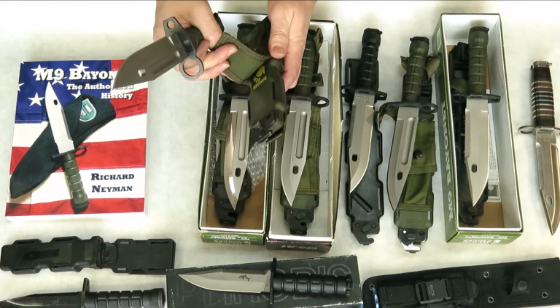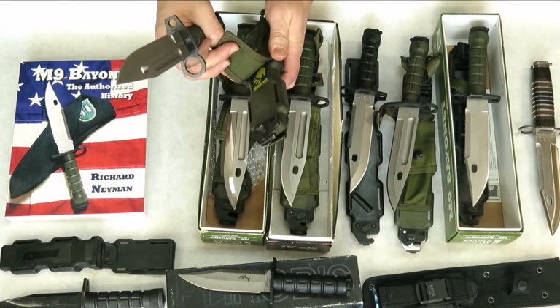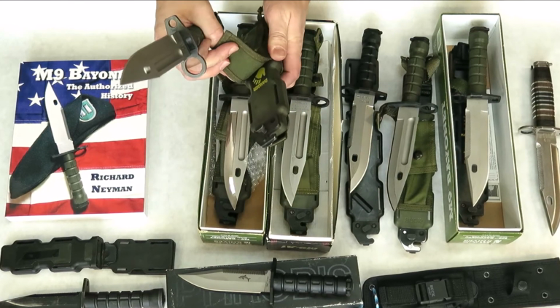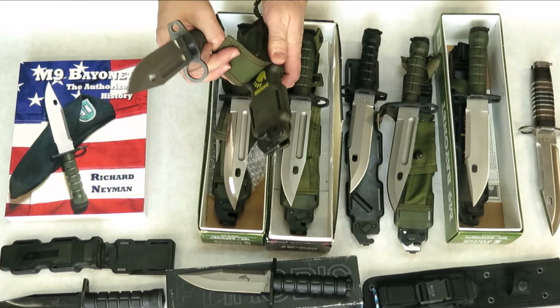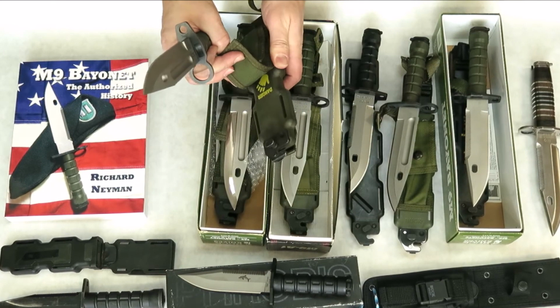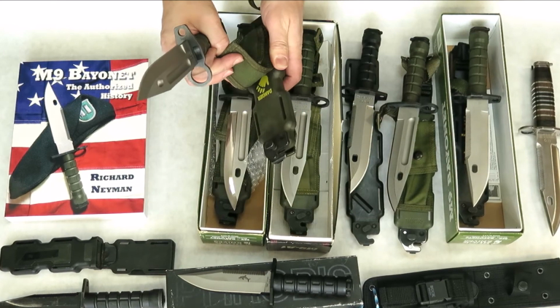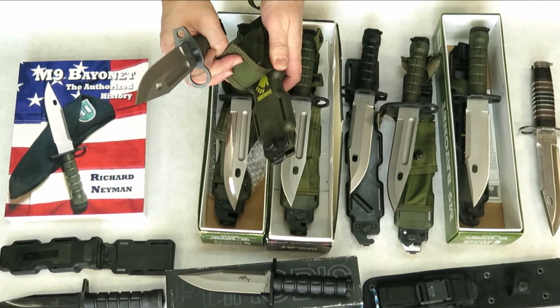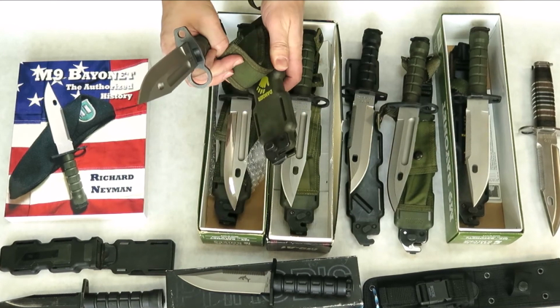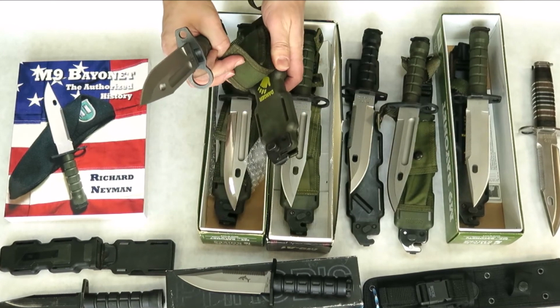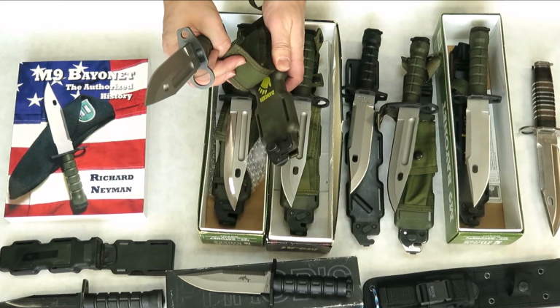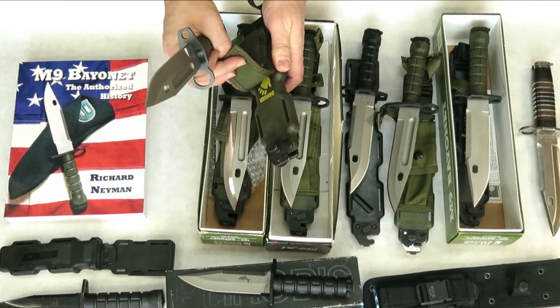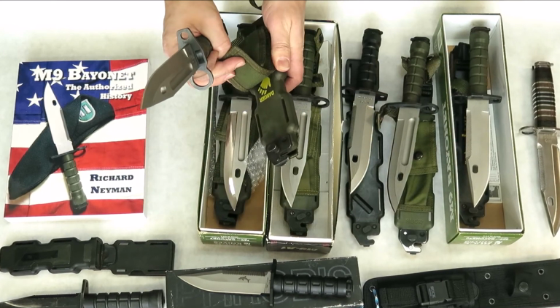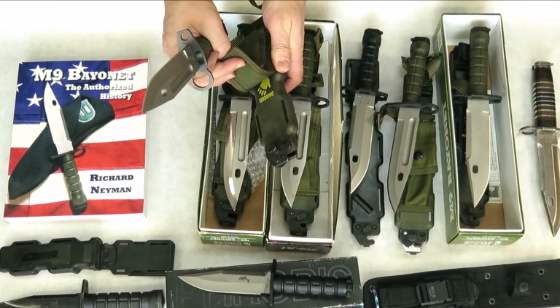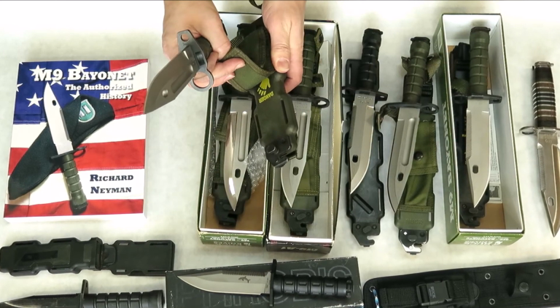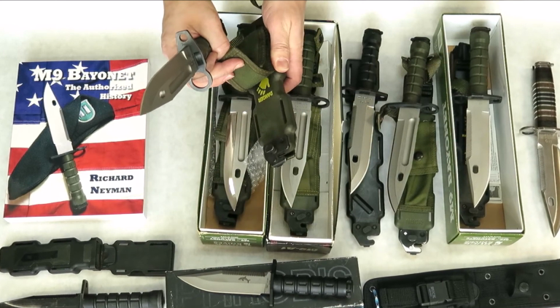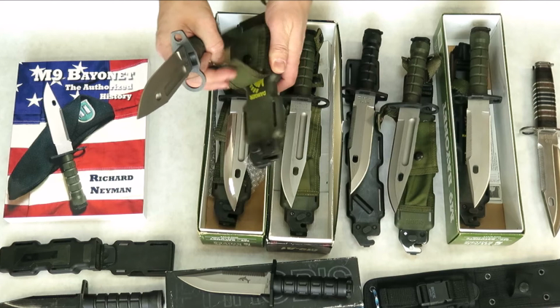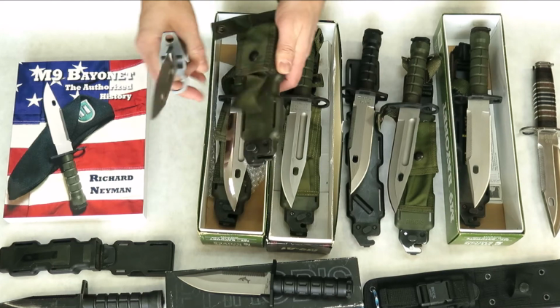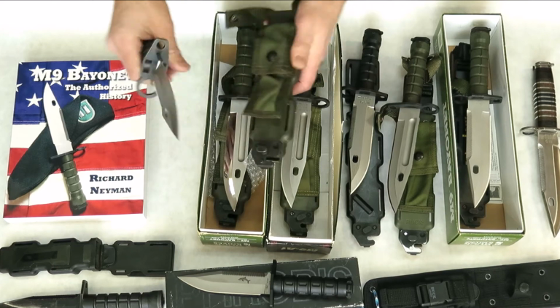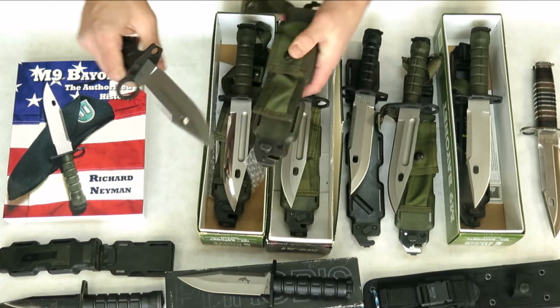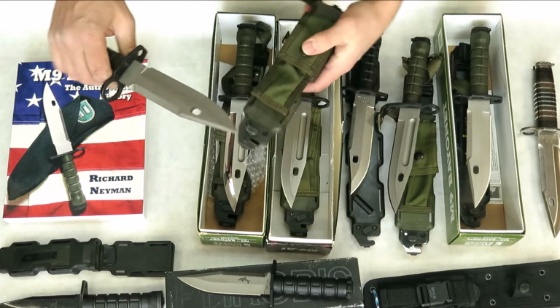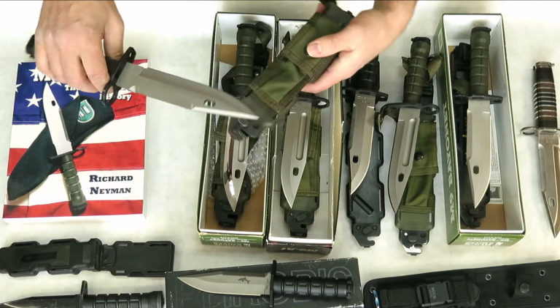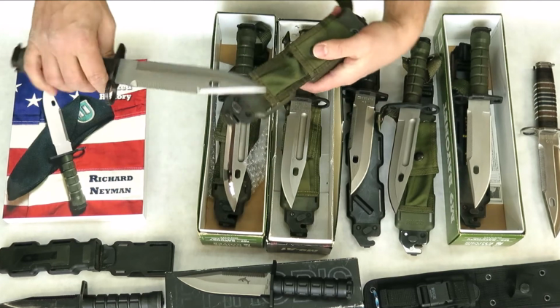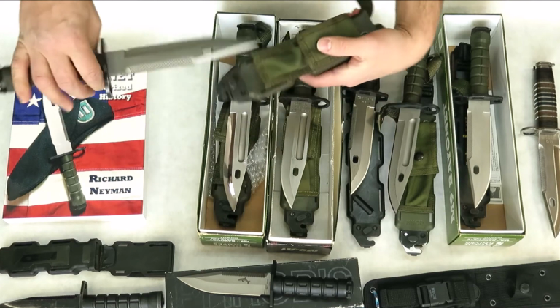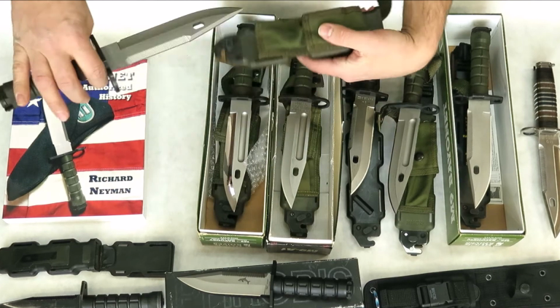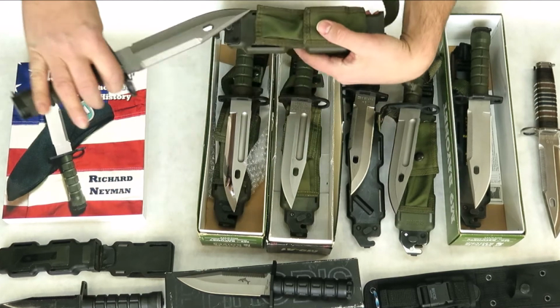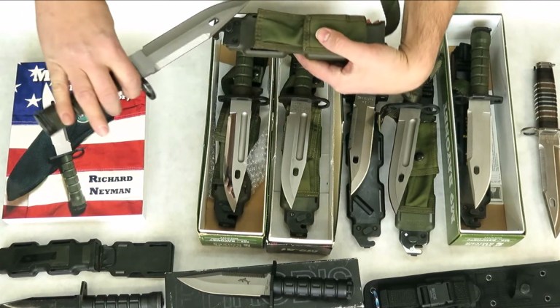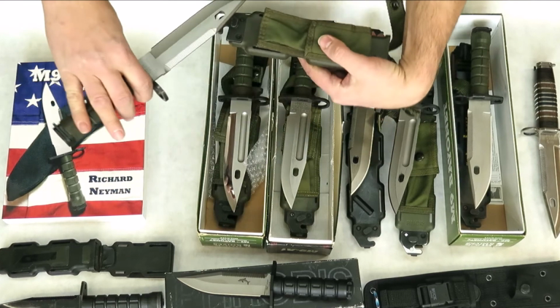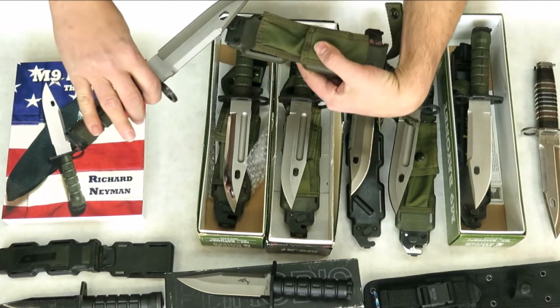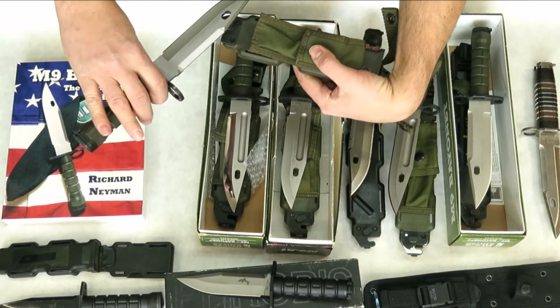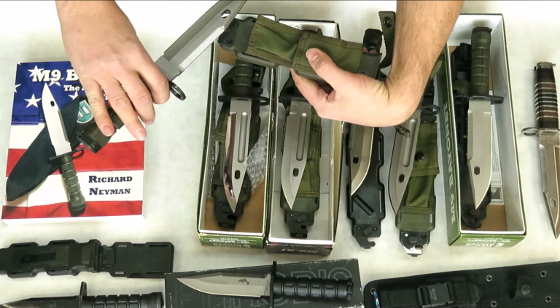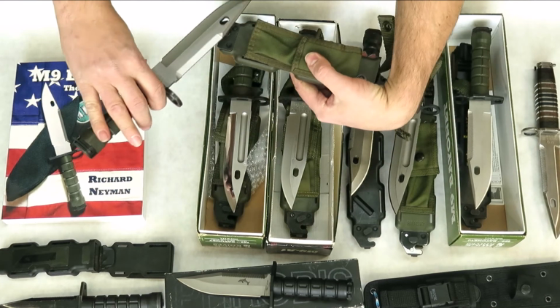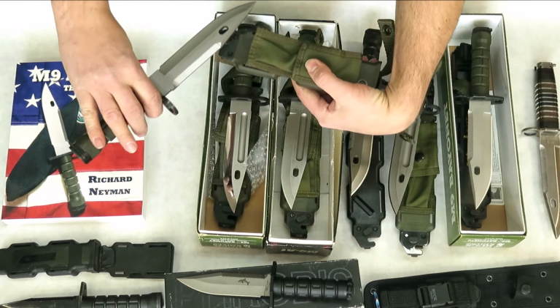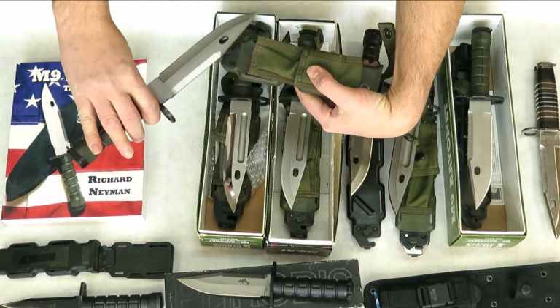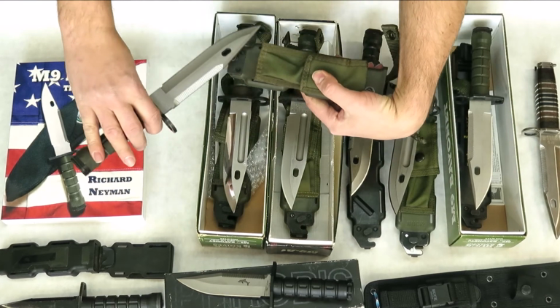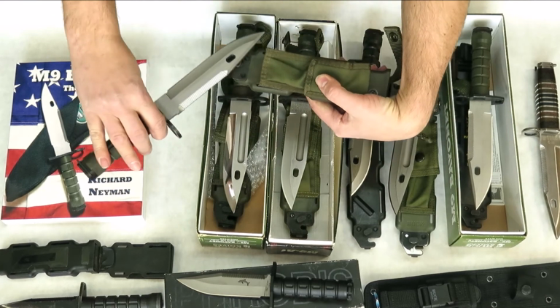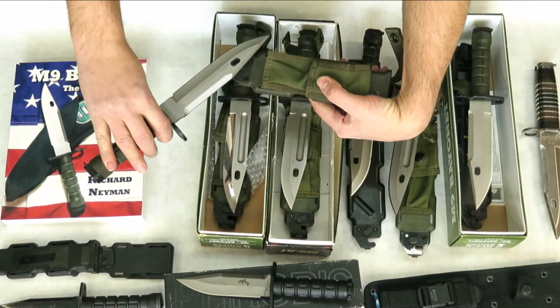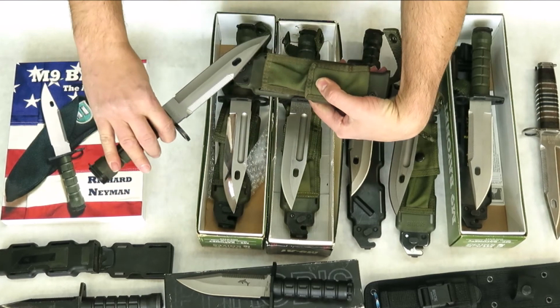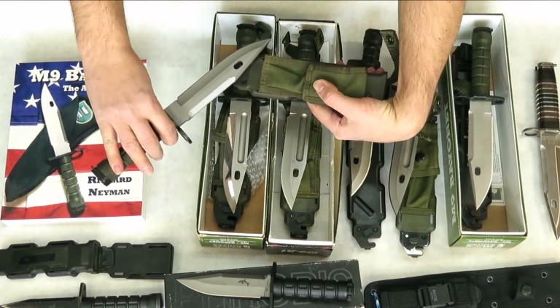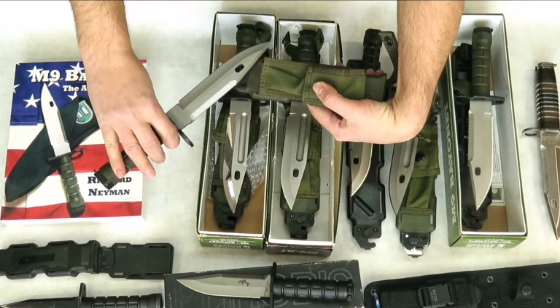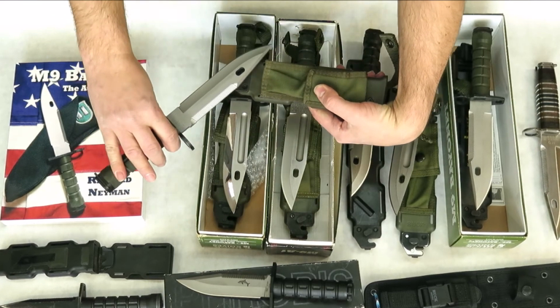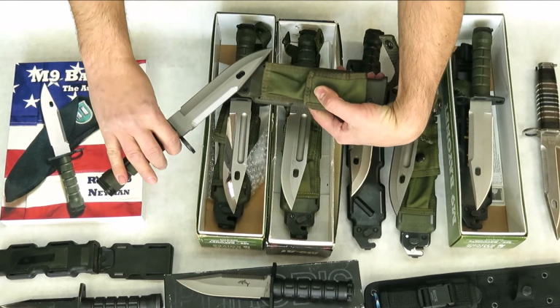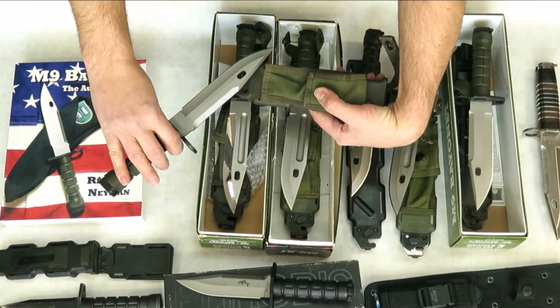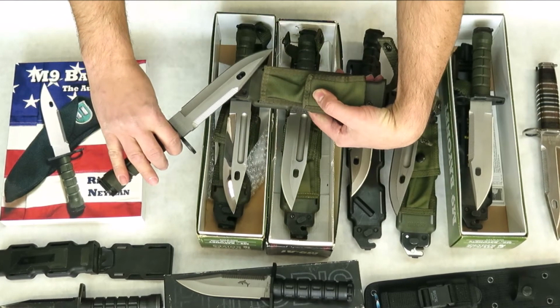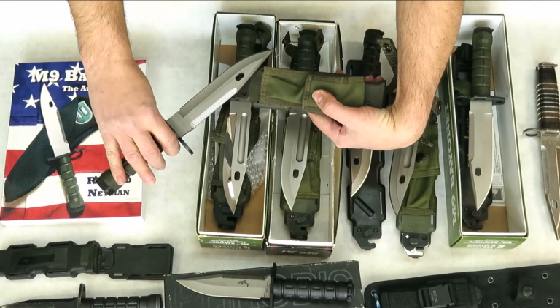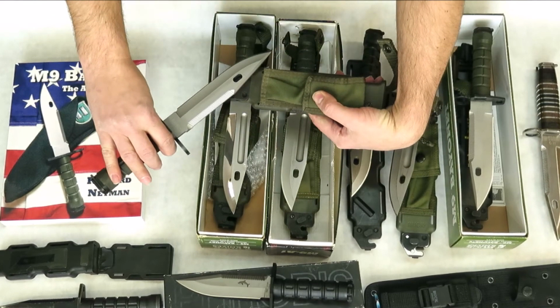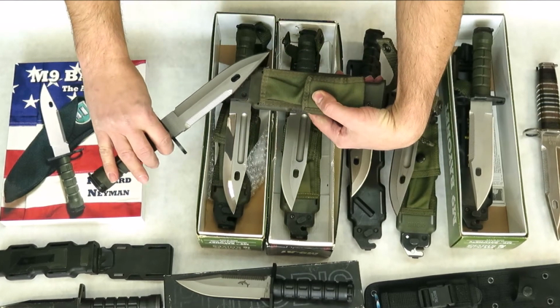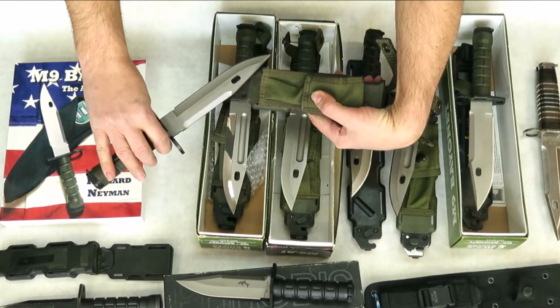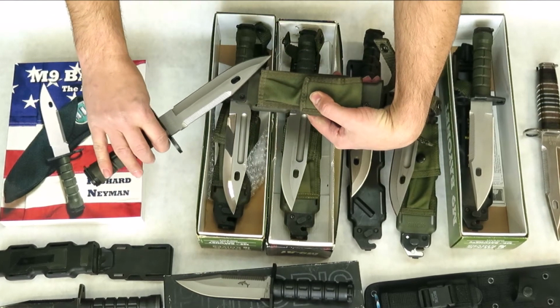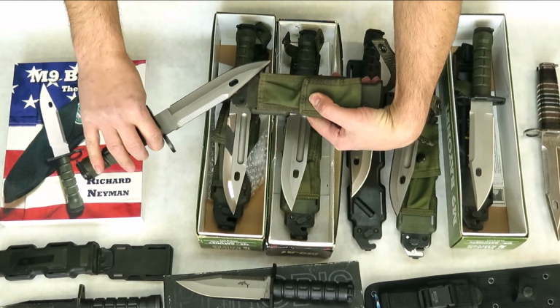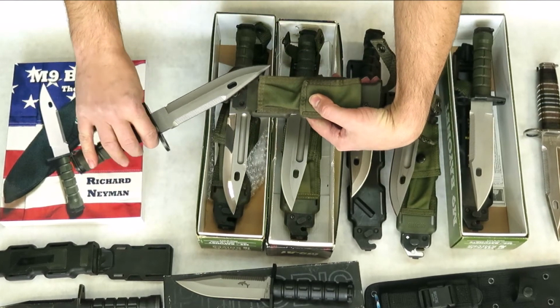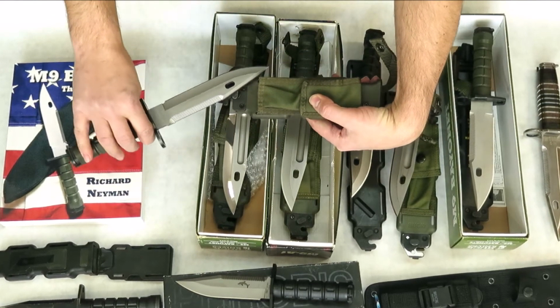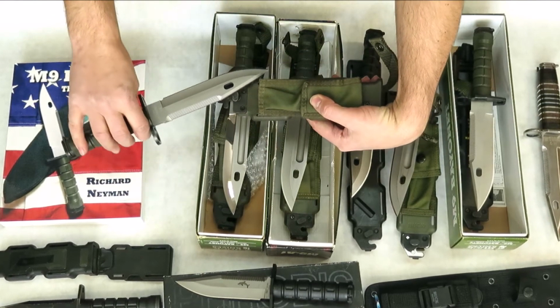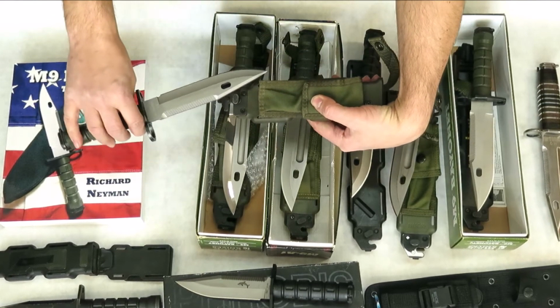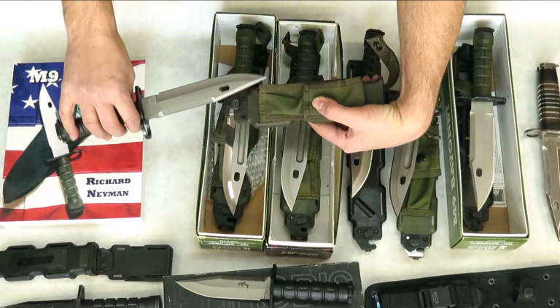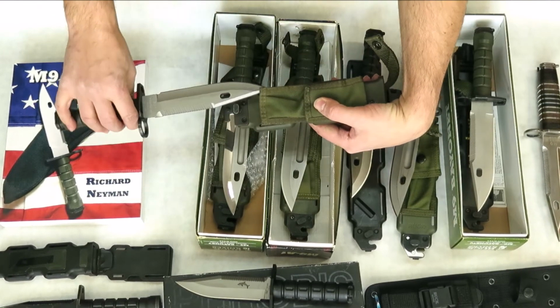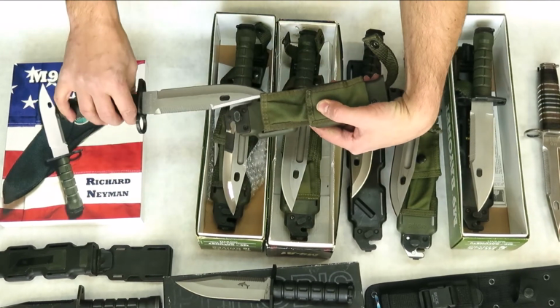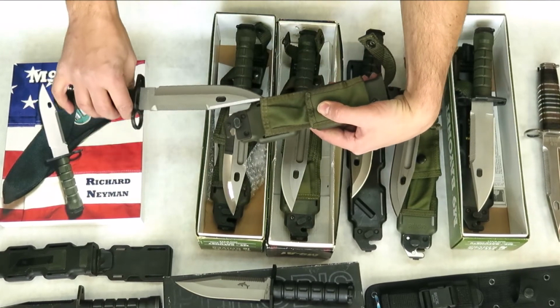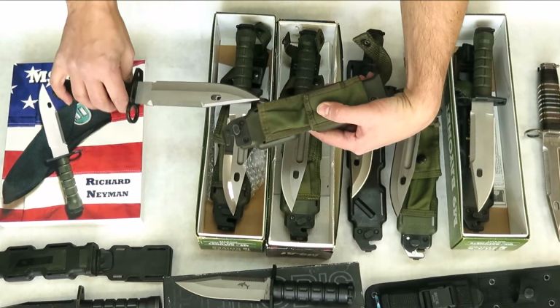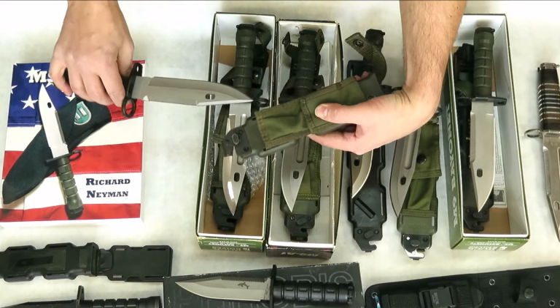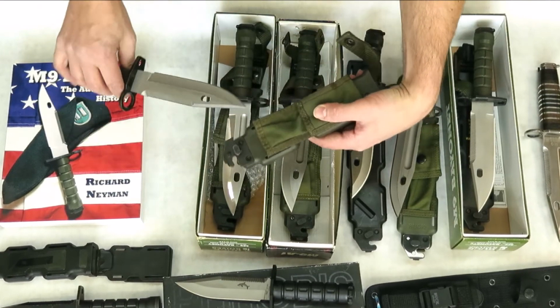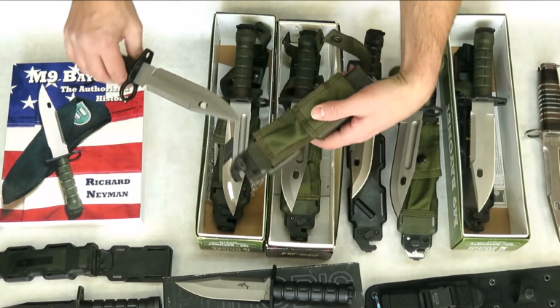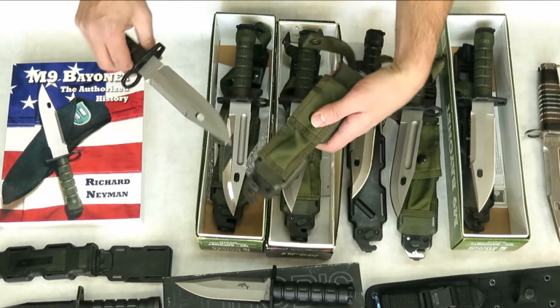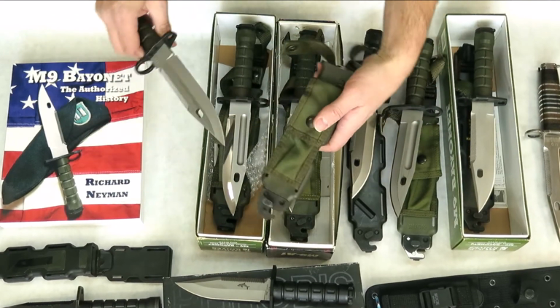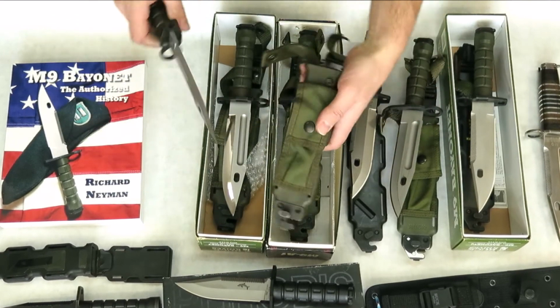Be careful with these — they were made to cut fence wire.